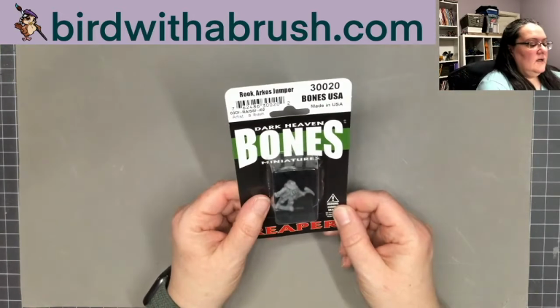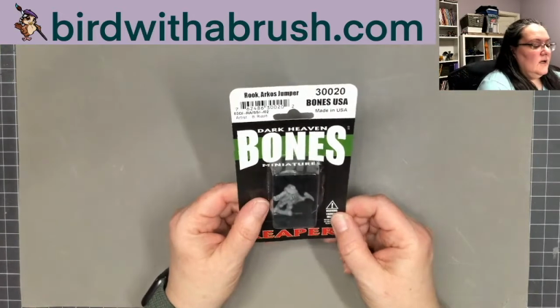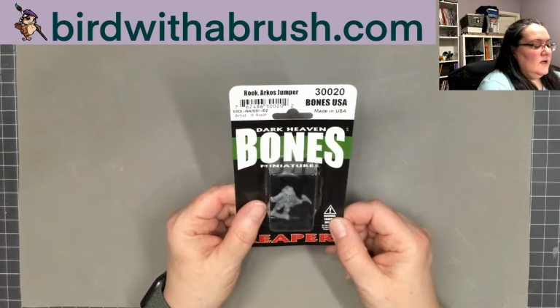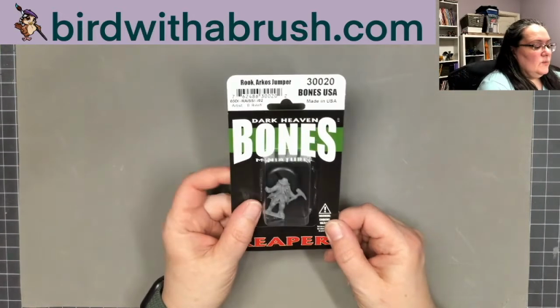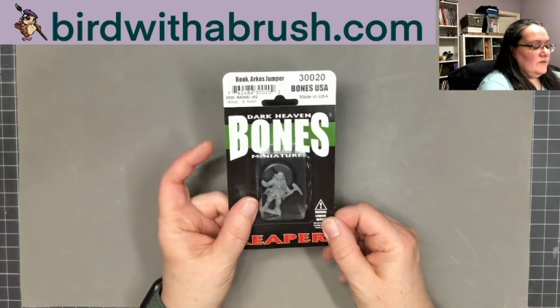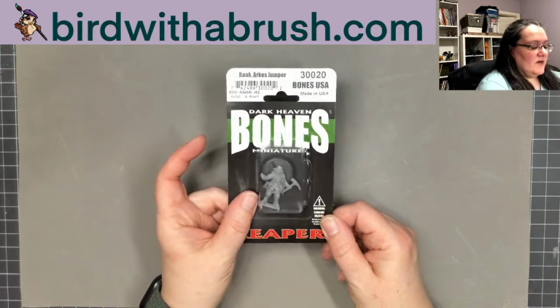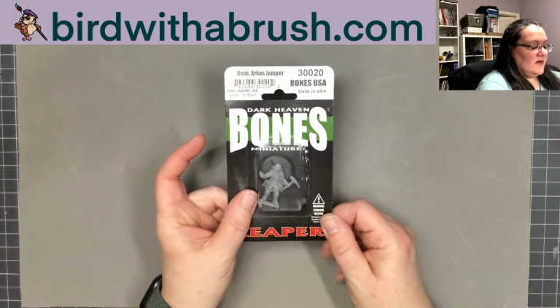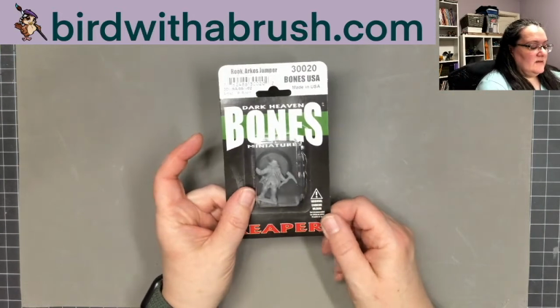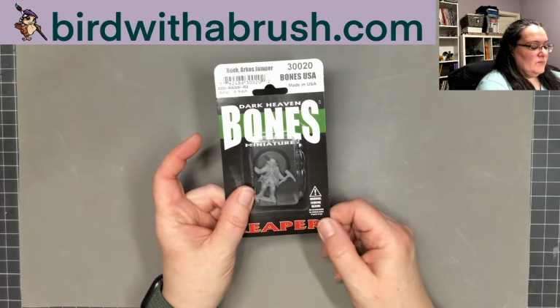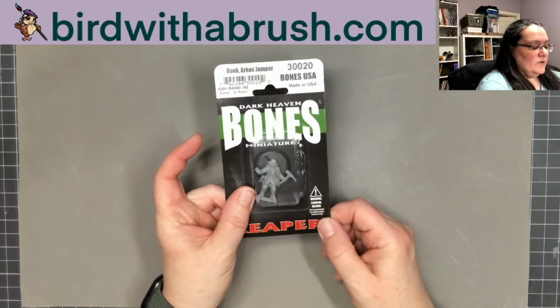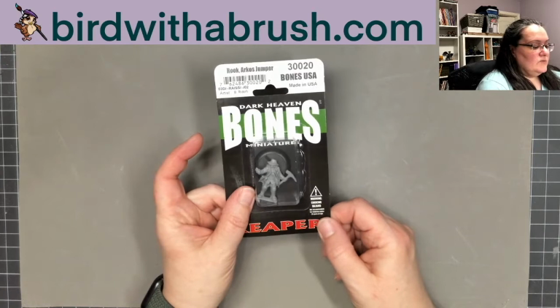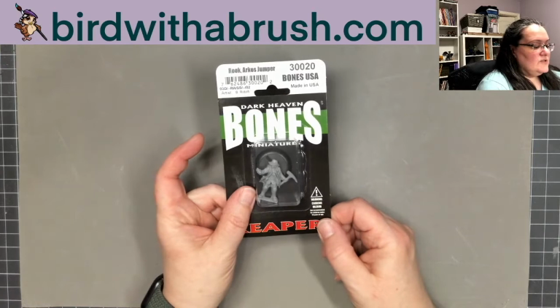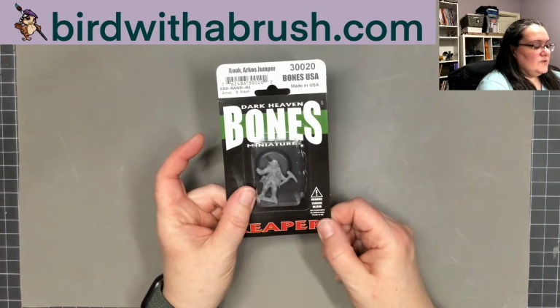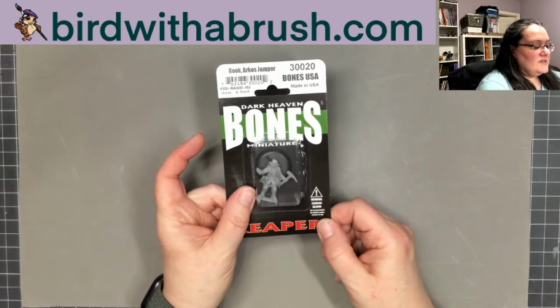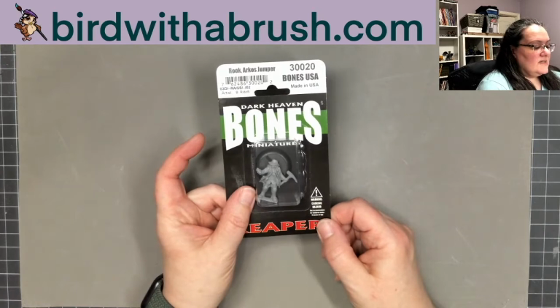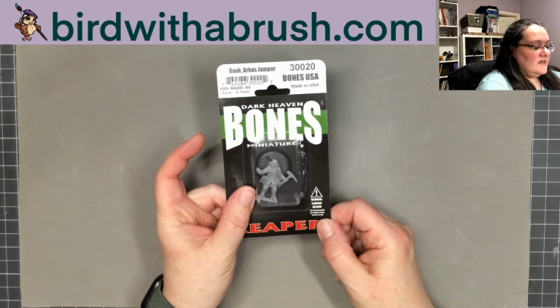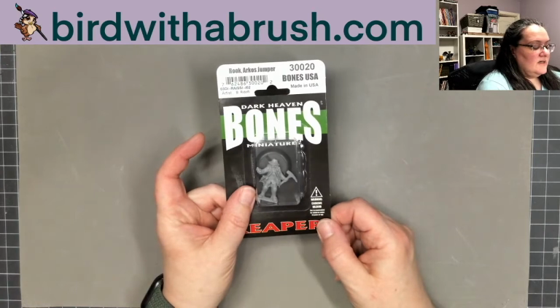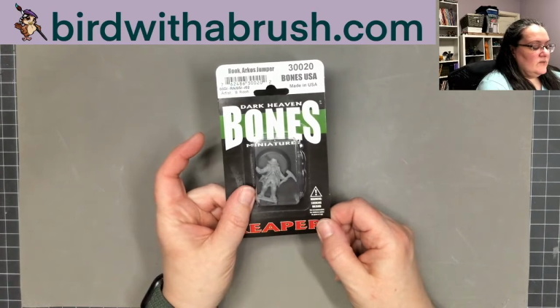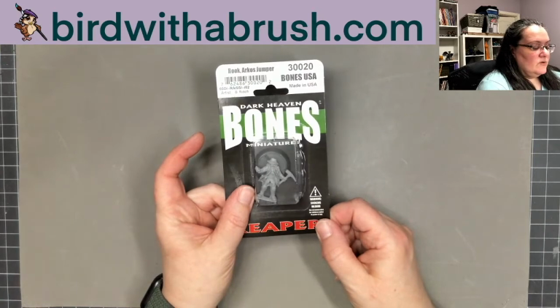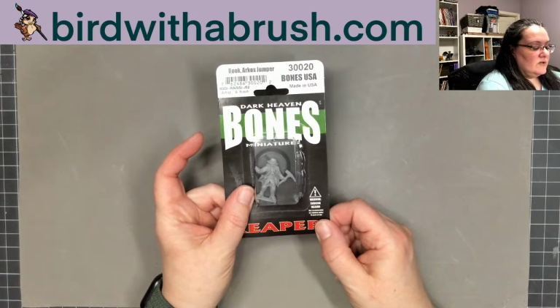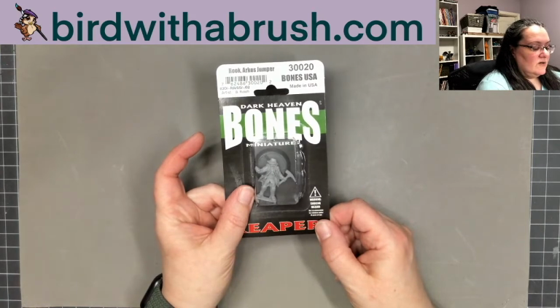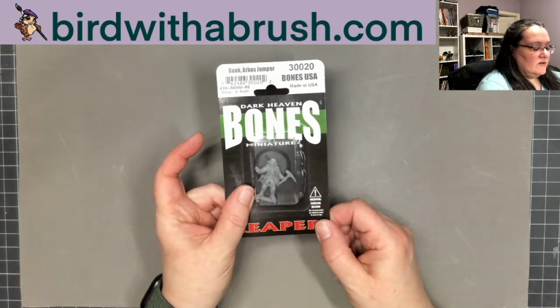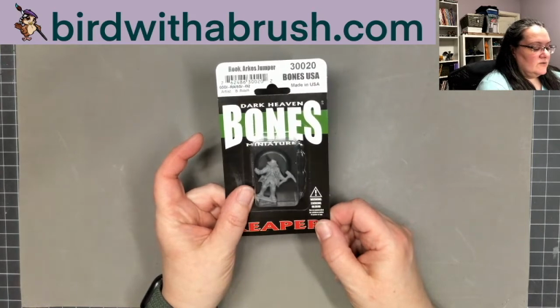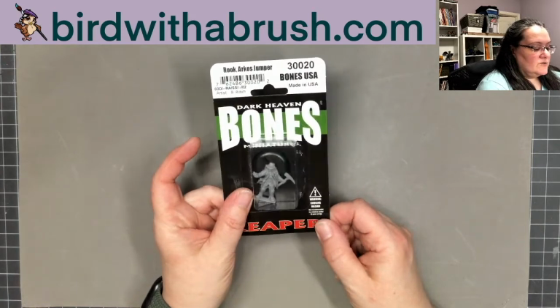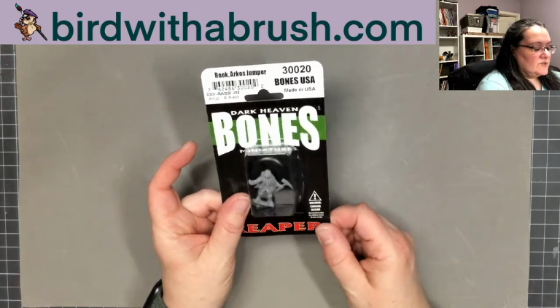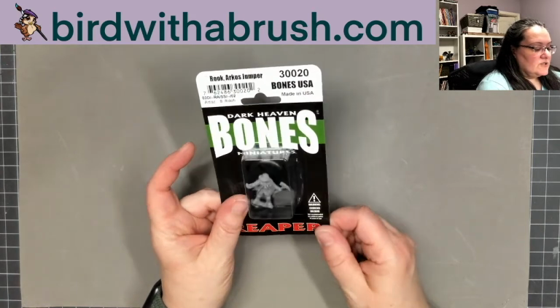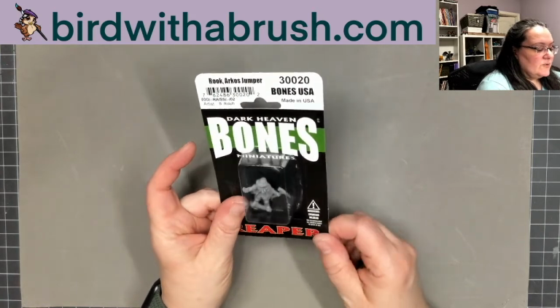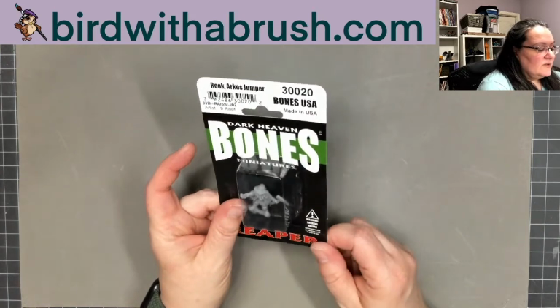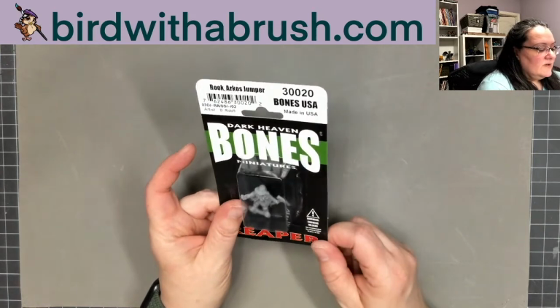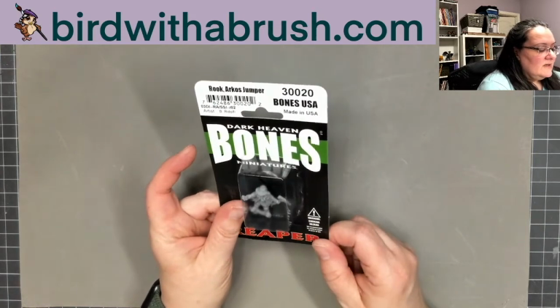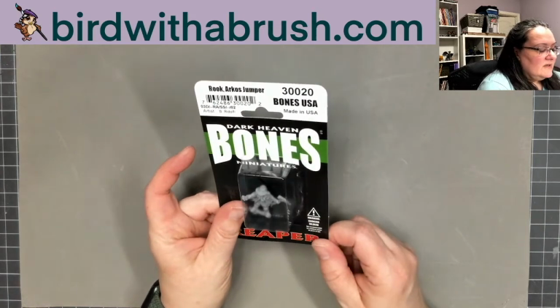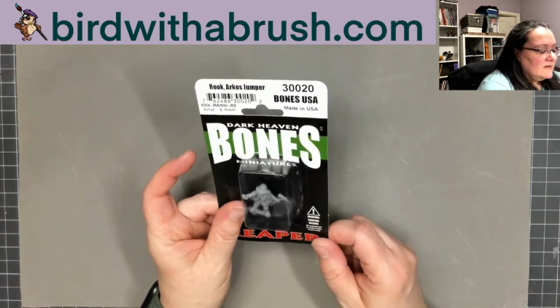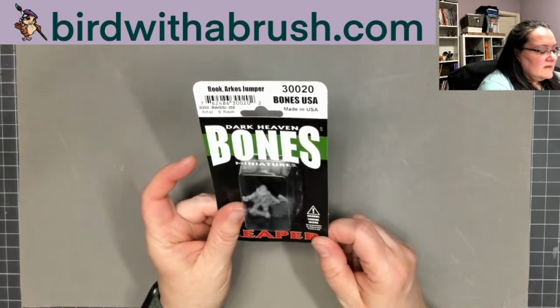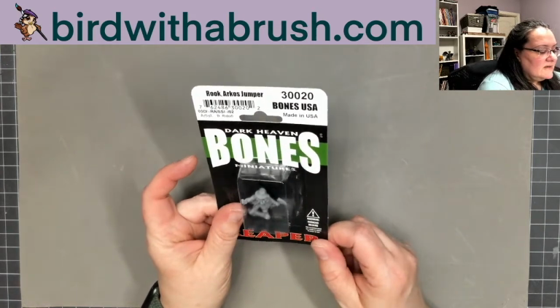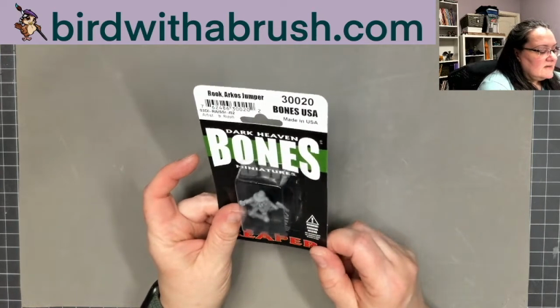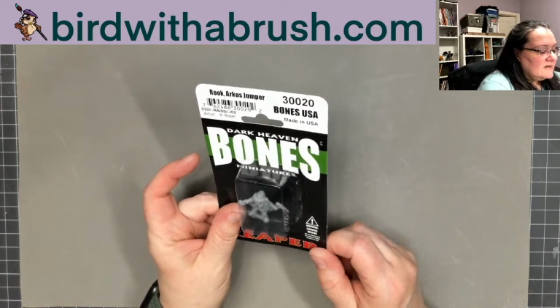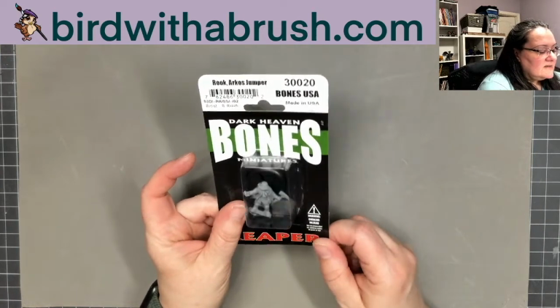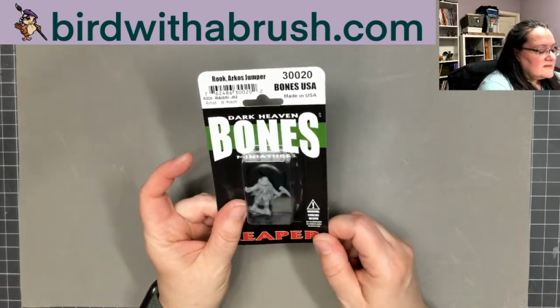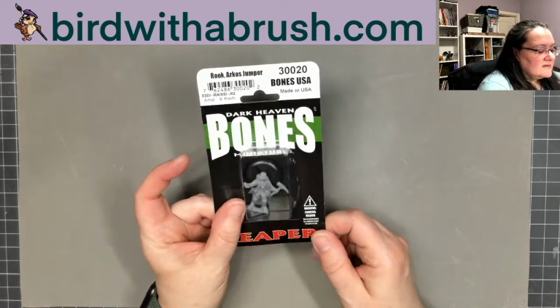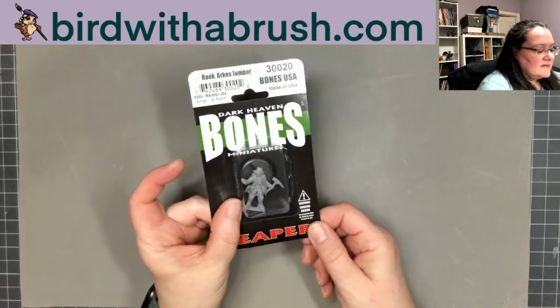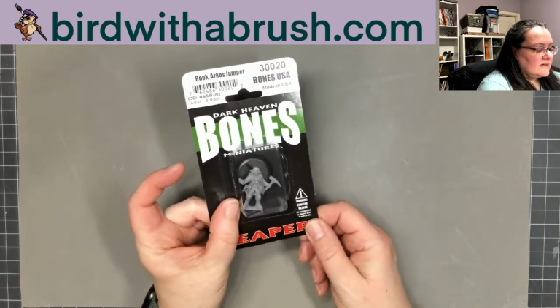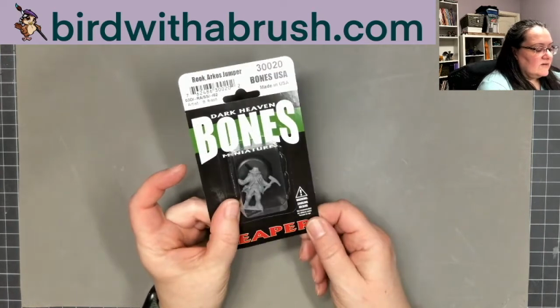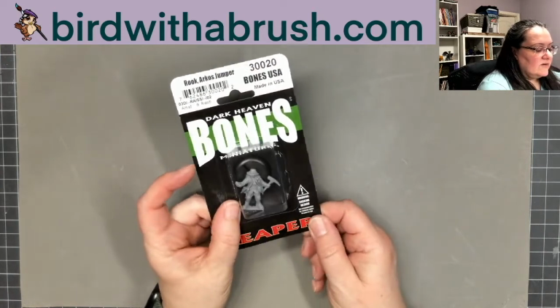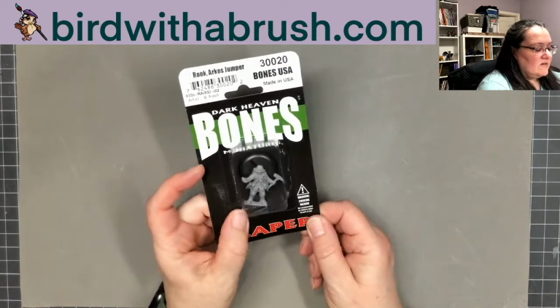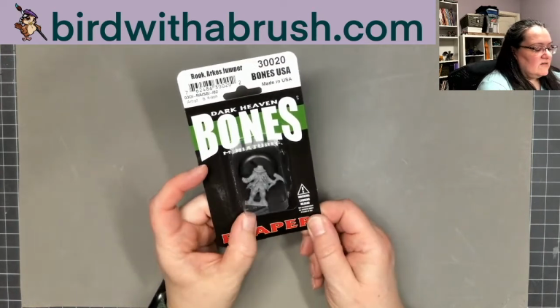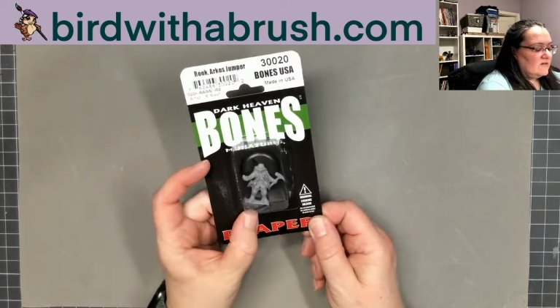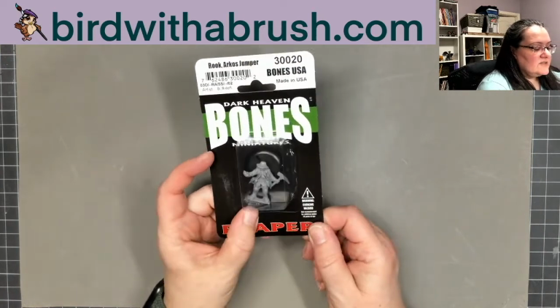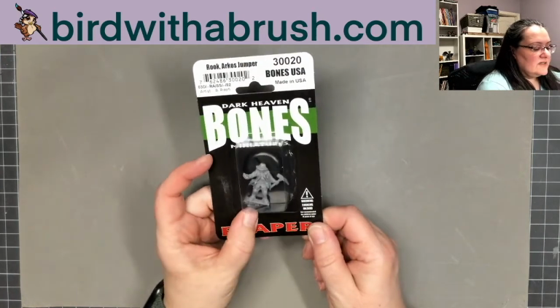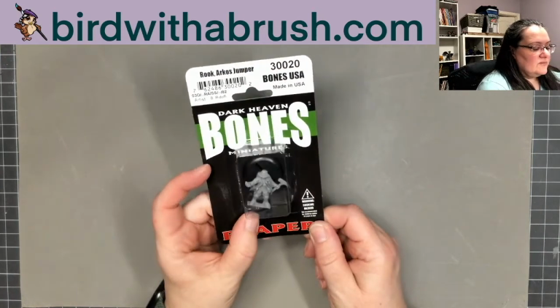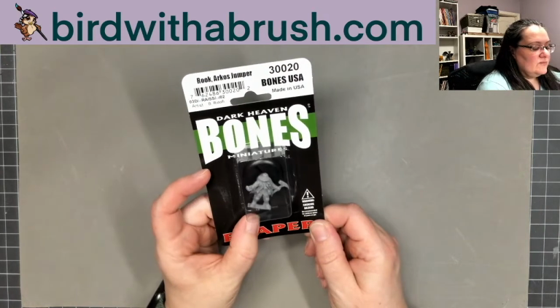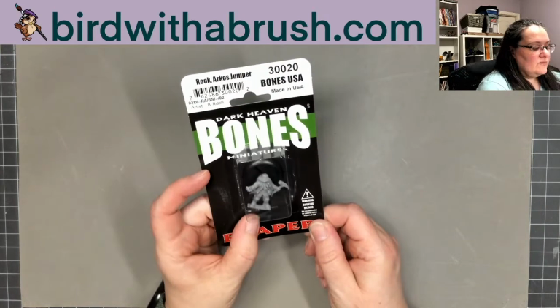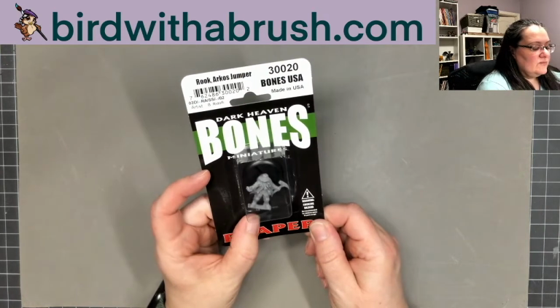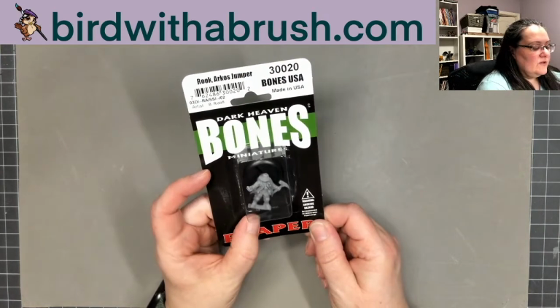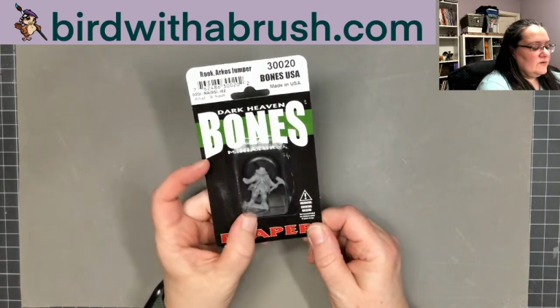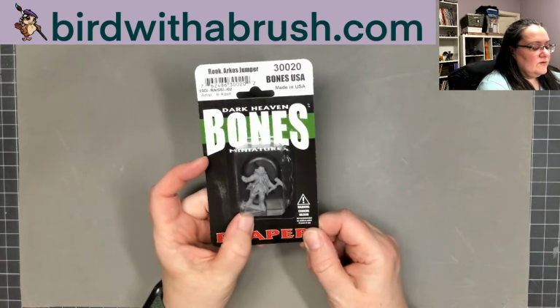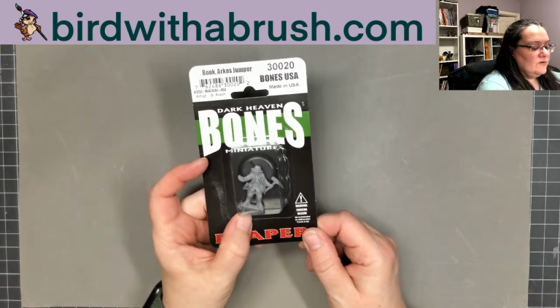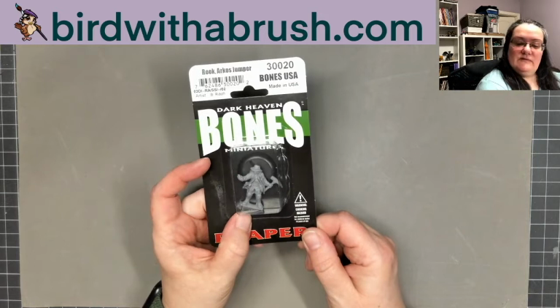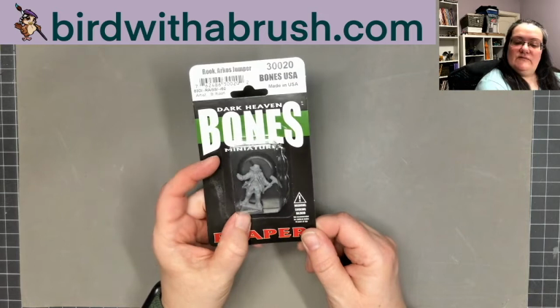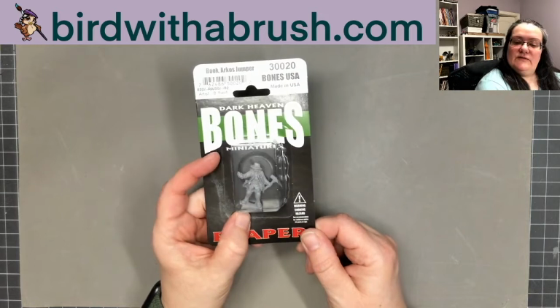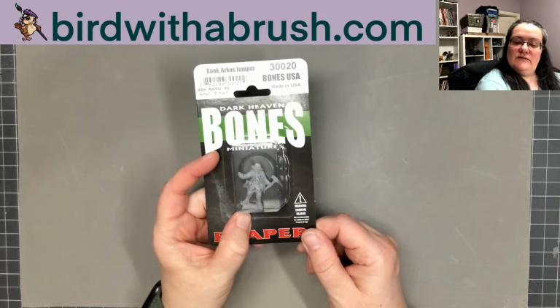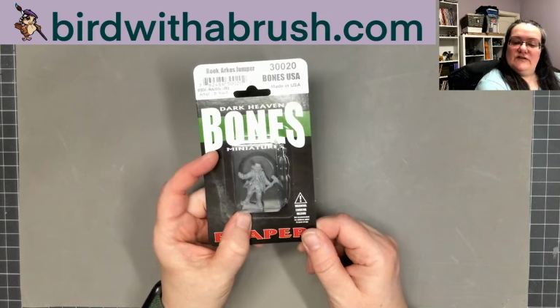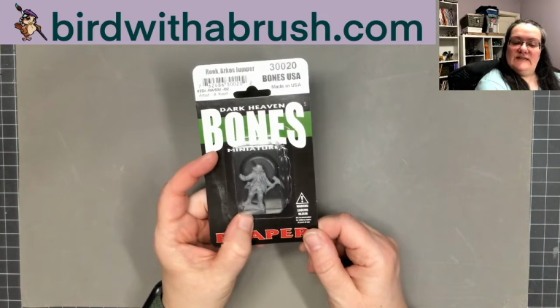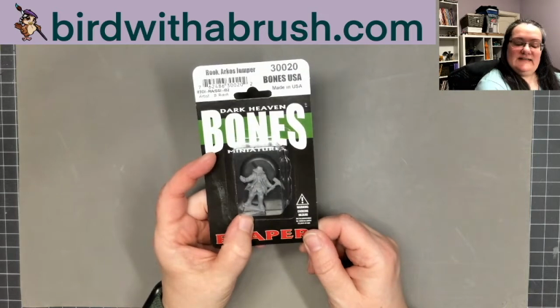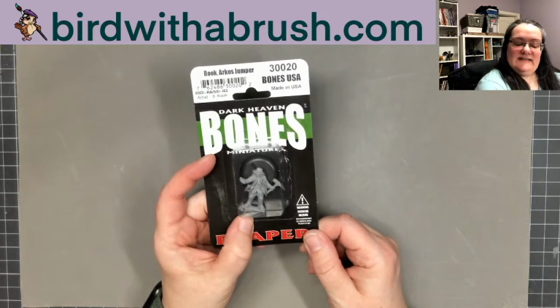You've also got the Bones USA Rook Arcos Jumper — he's like an archaeologist-type figure, very fun.